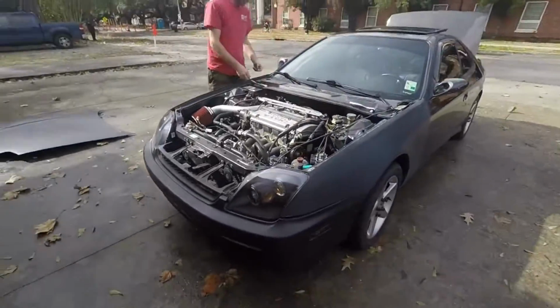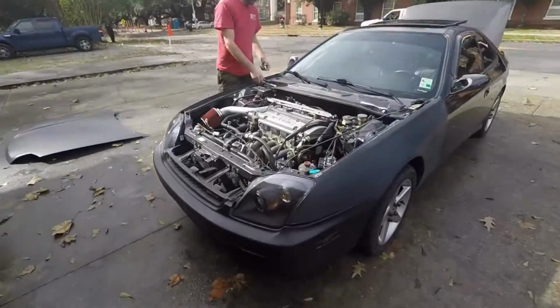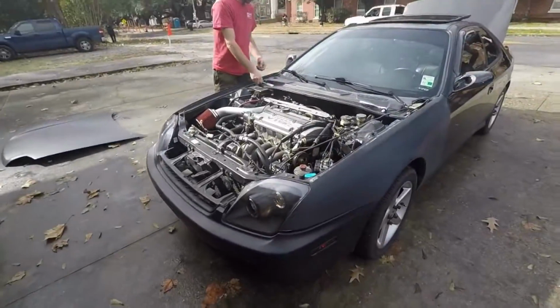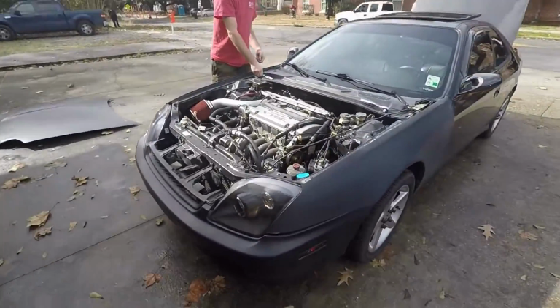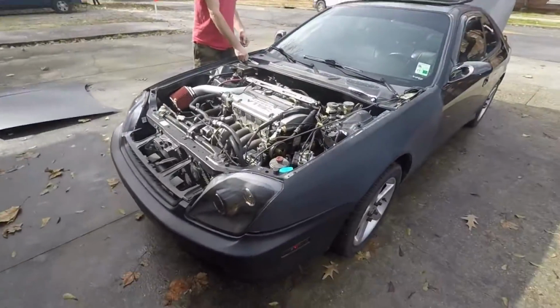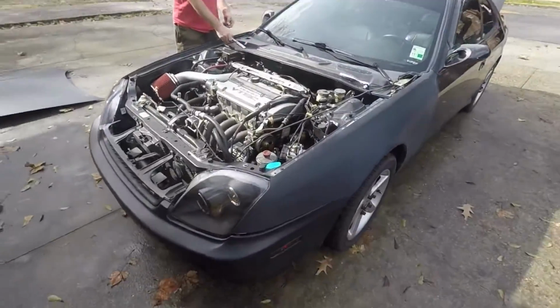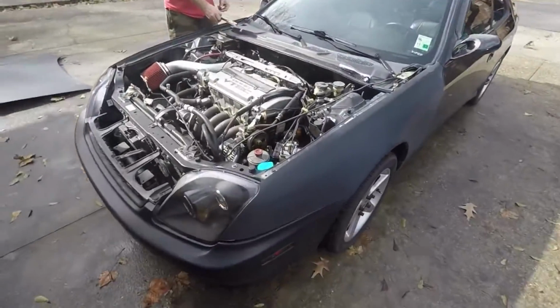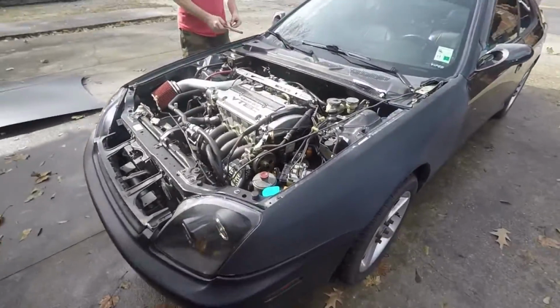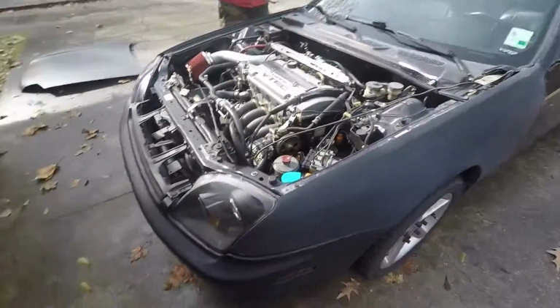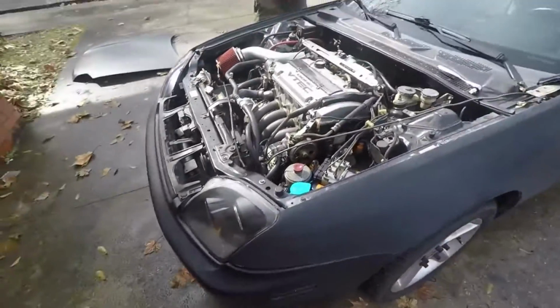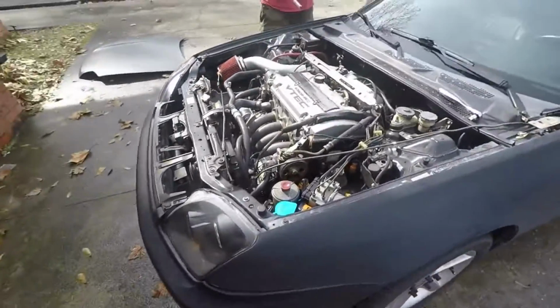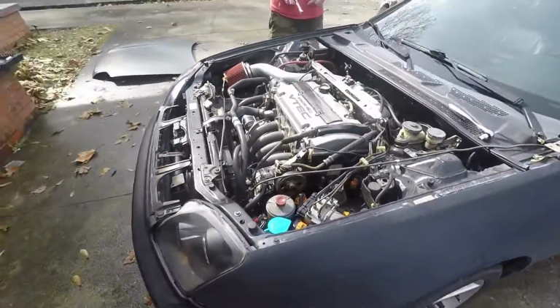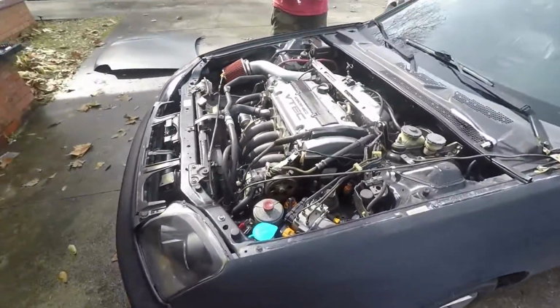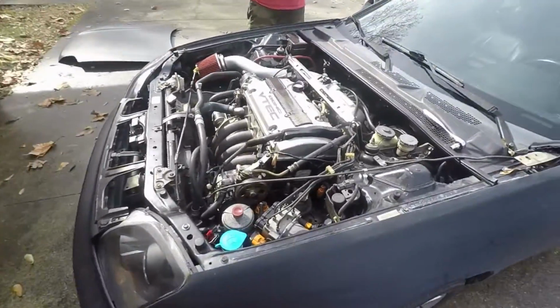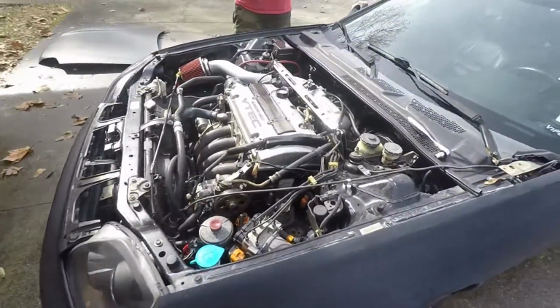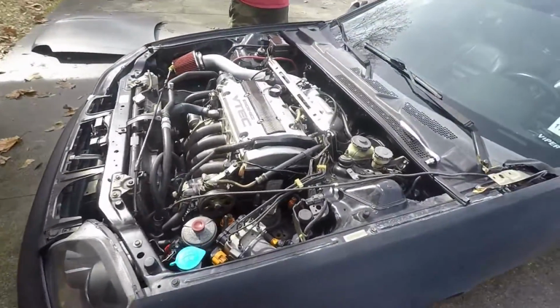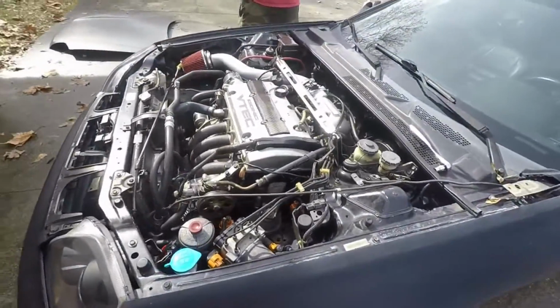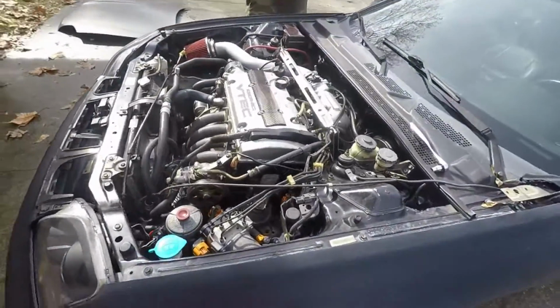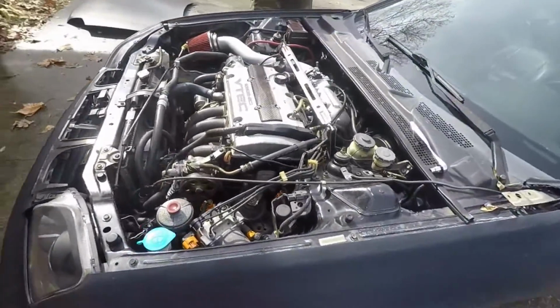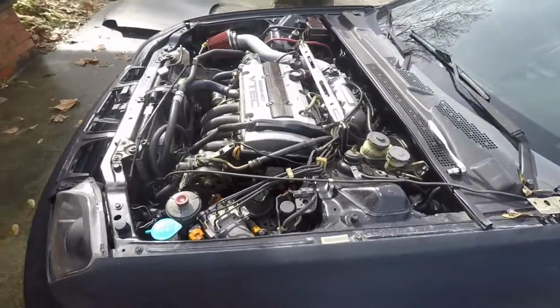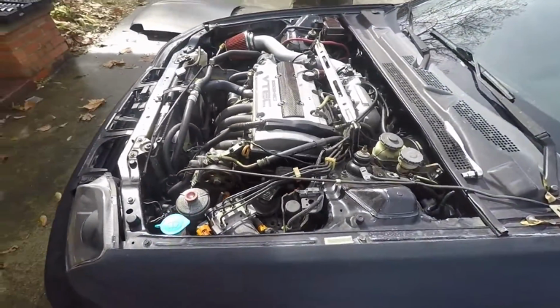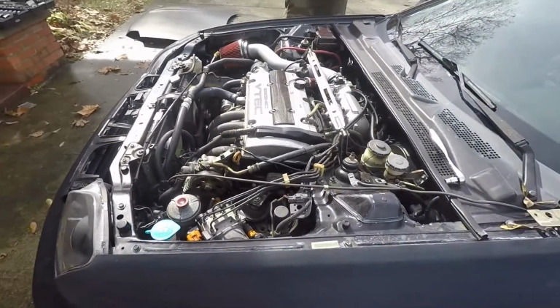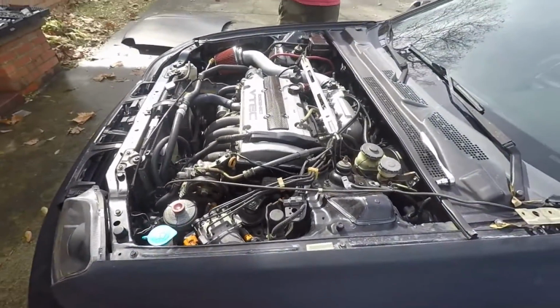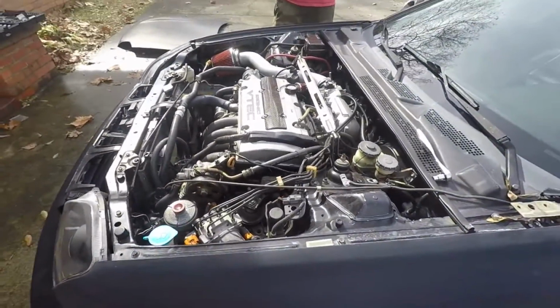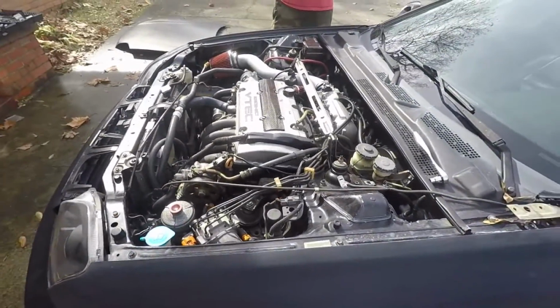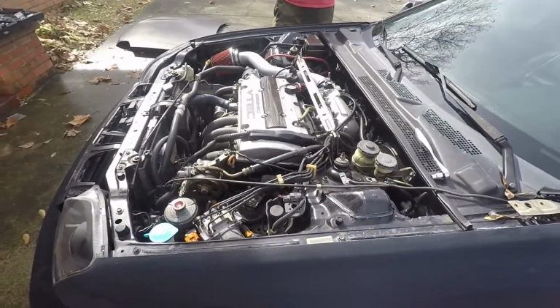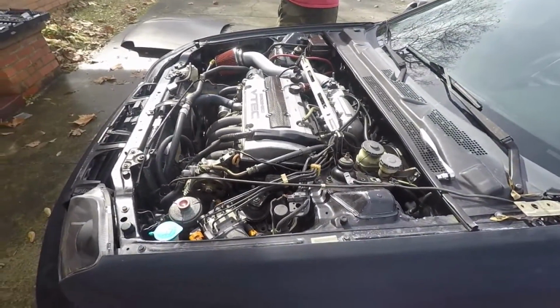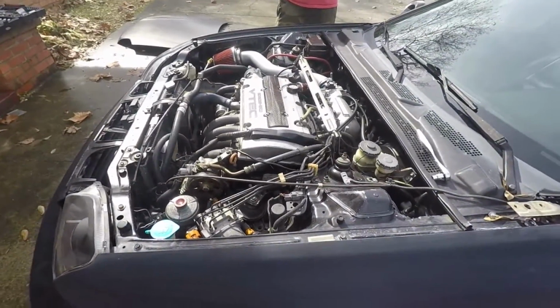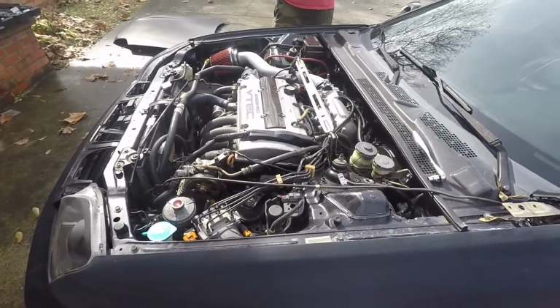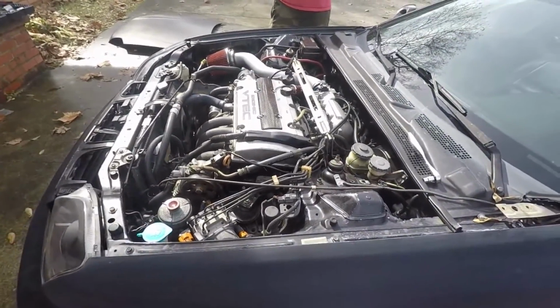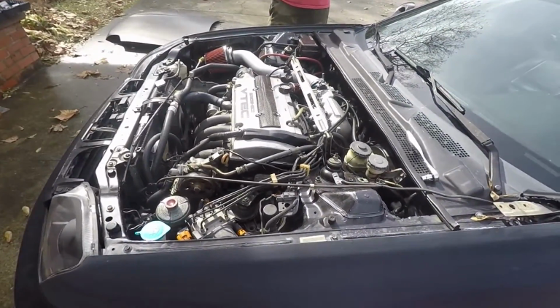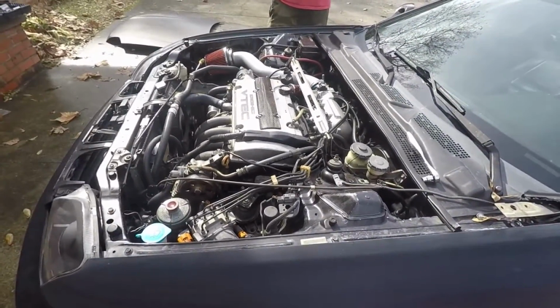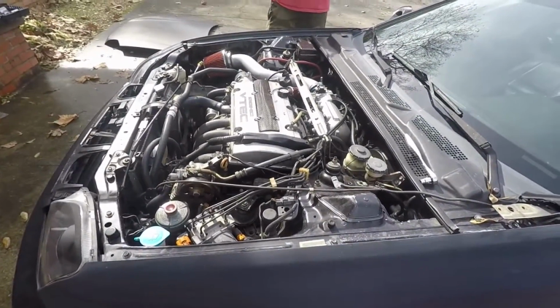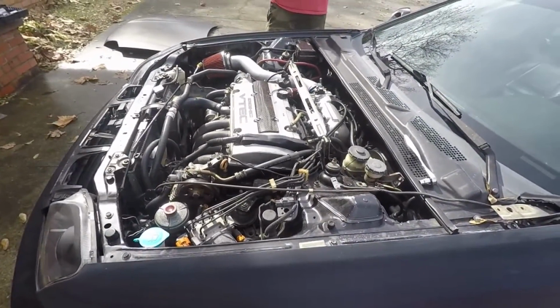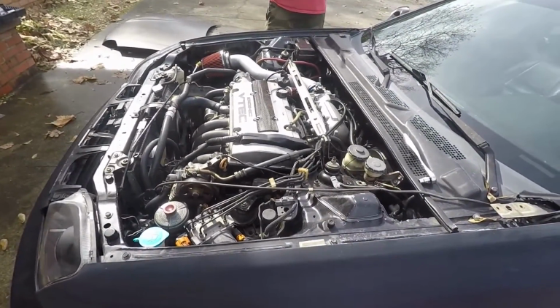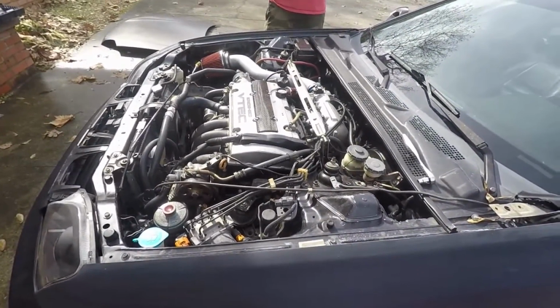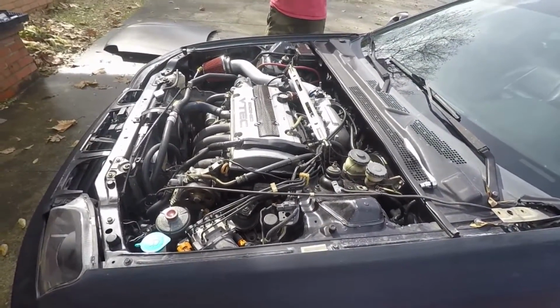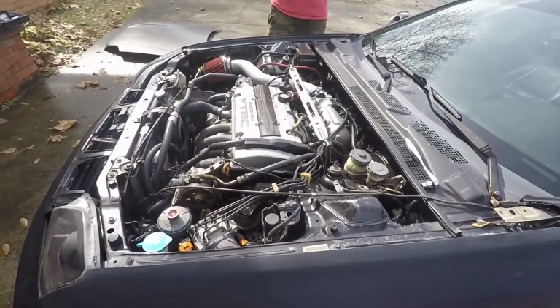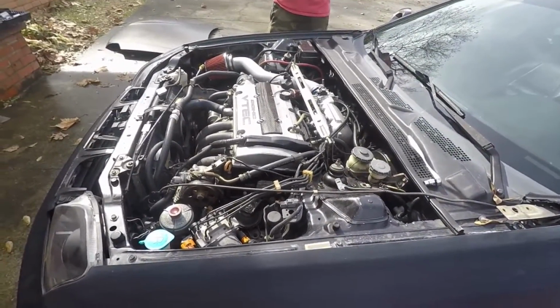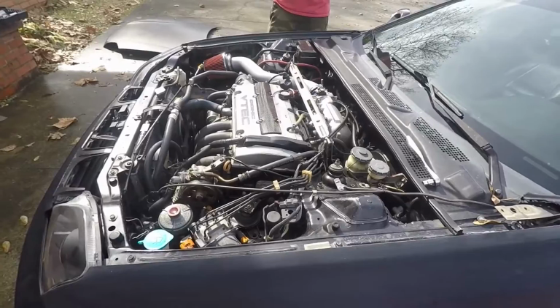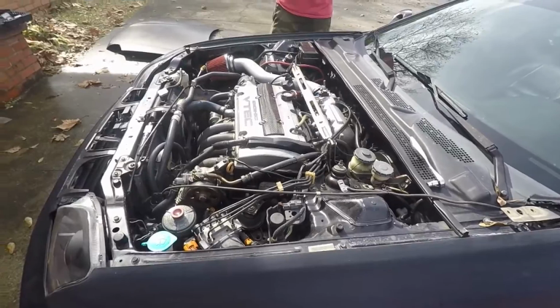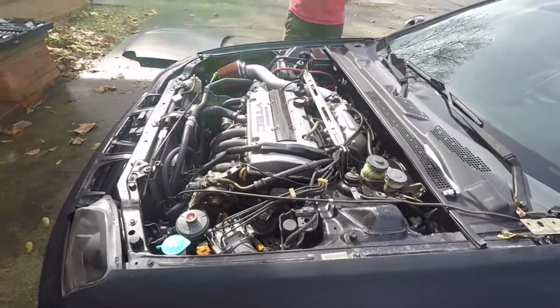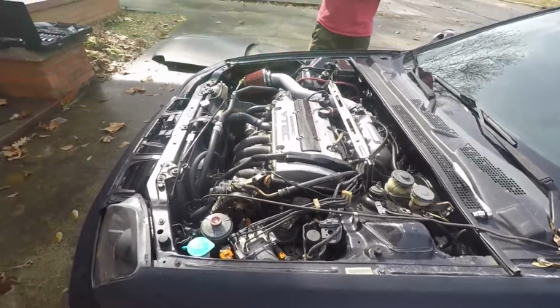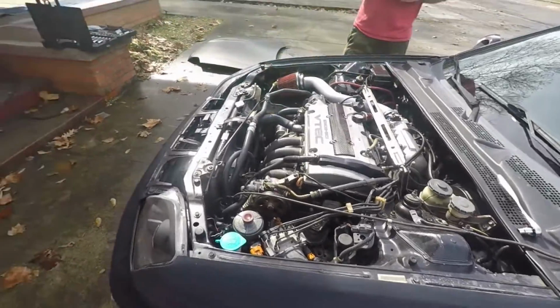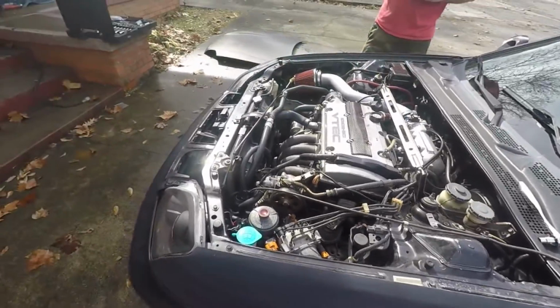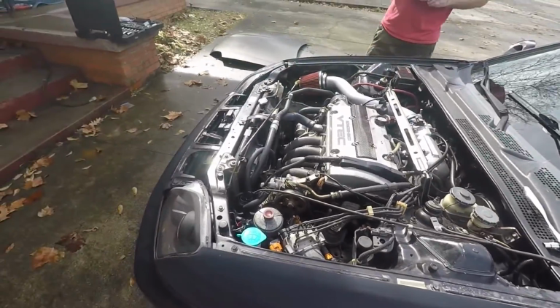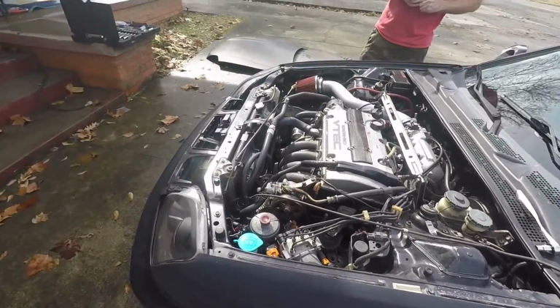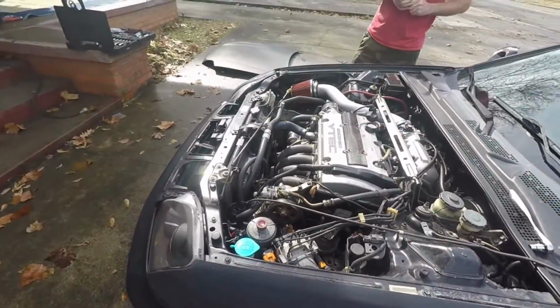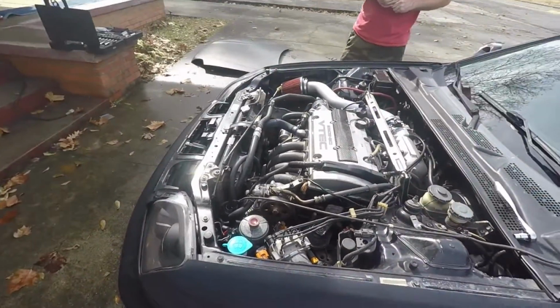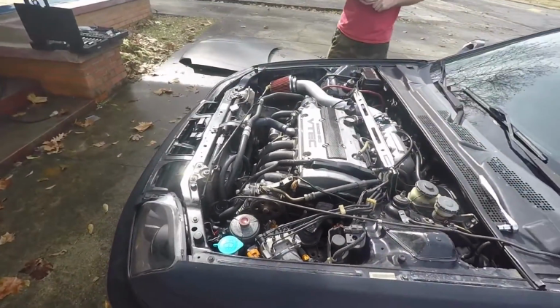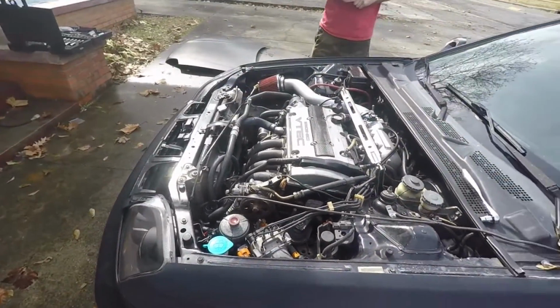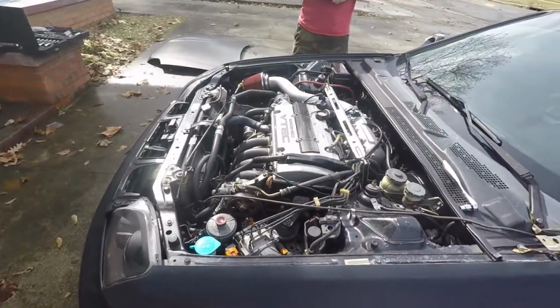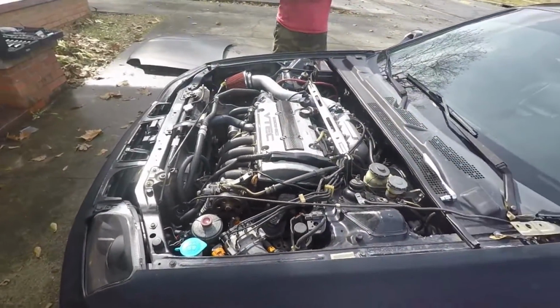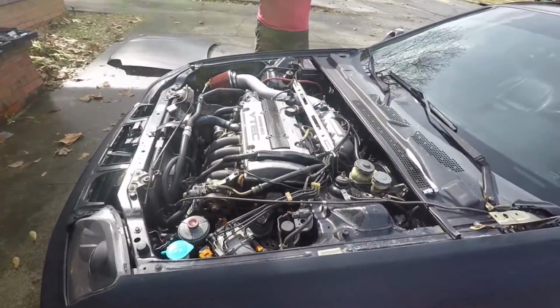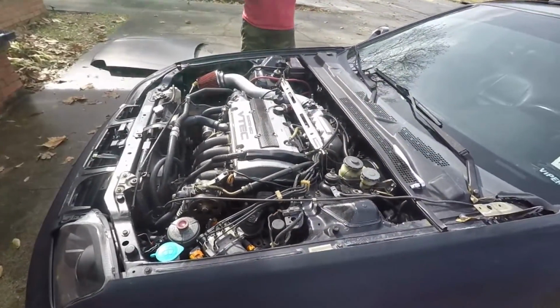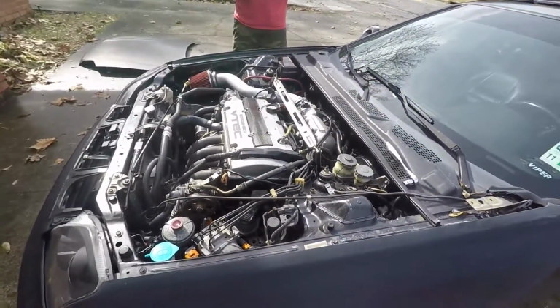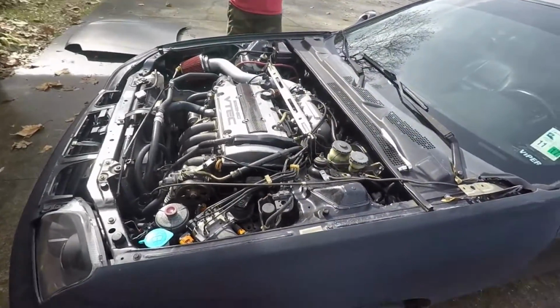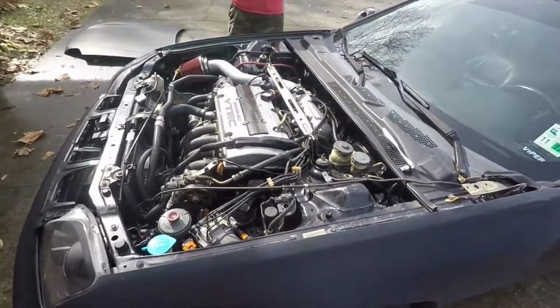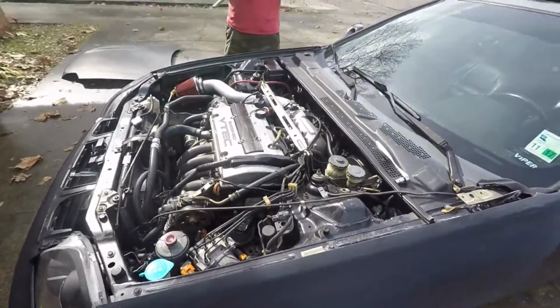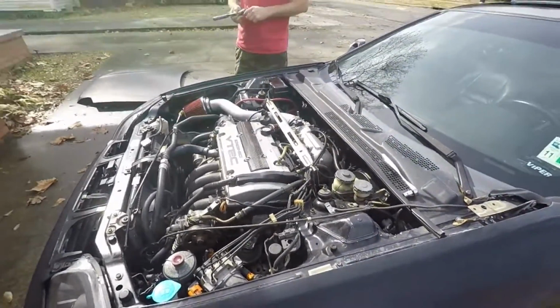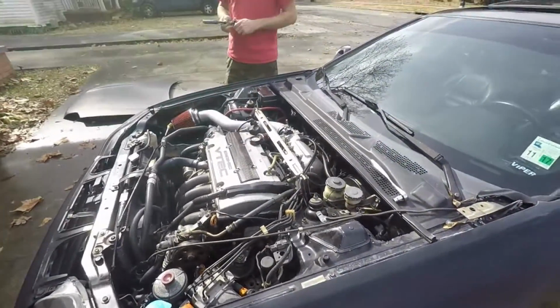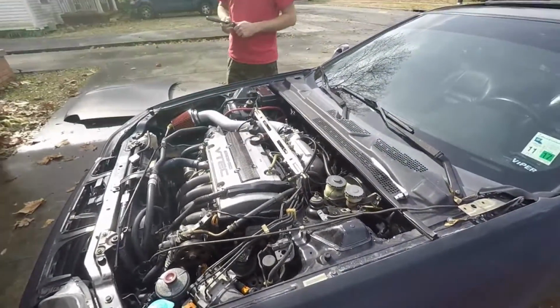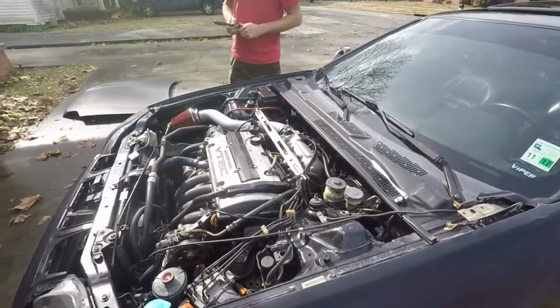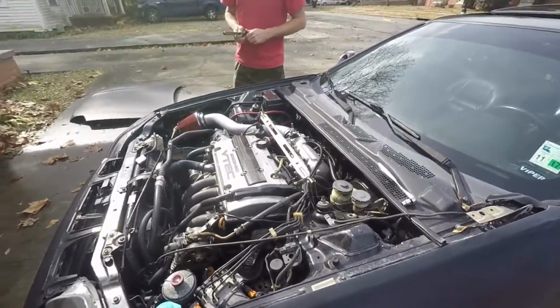Alright guys, that's it for today. We're just going to go ahead and run the car like this. Figured no hood would be a lot lighter than carbon fiber.